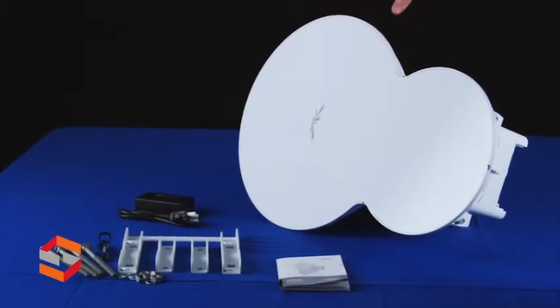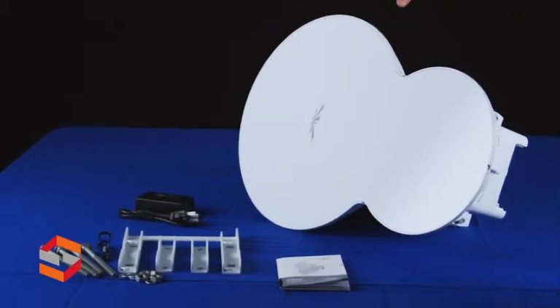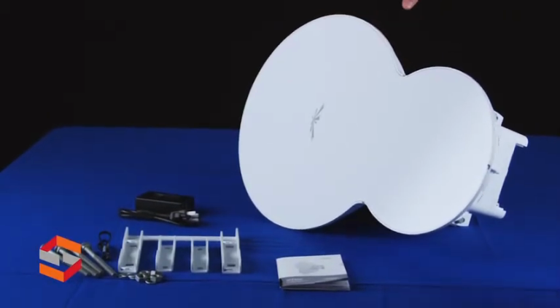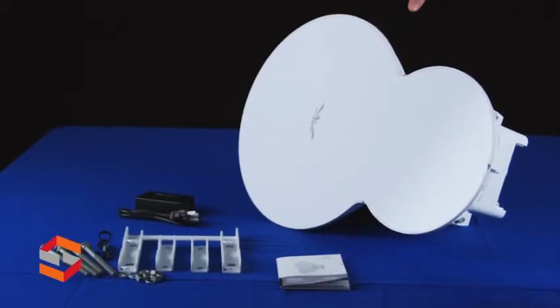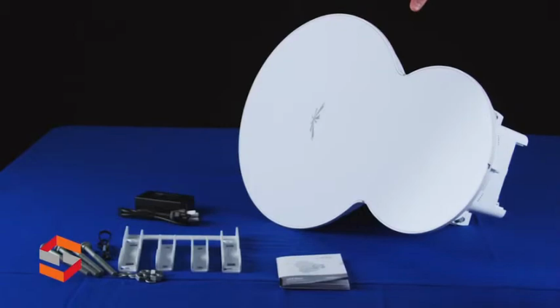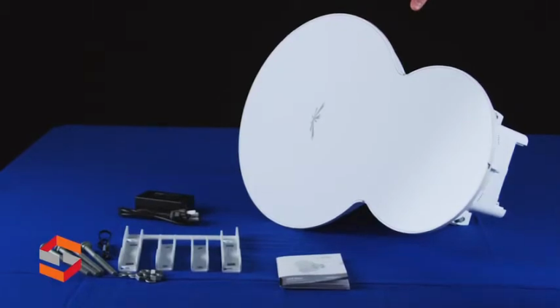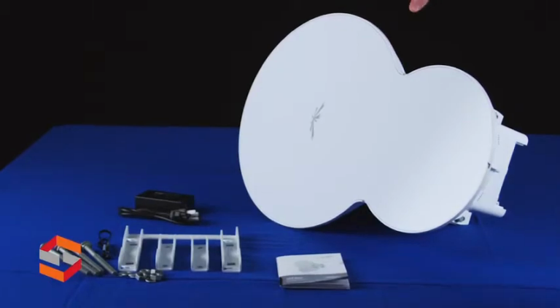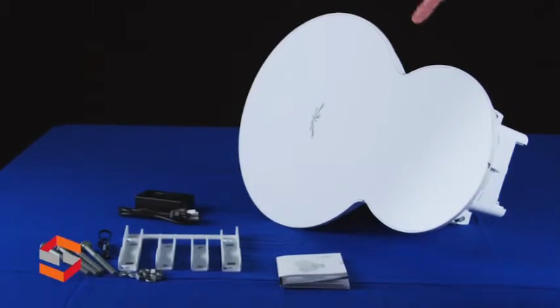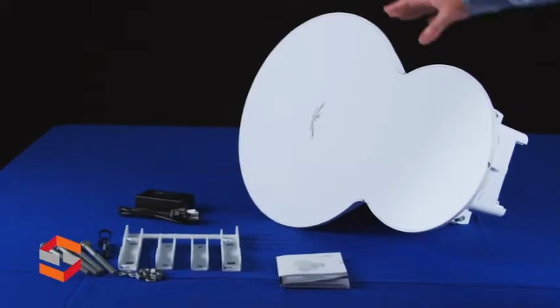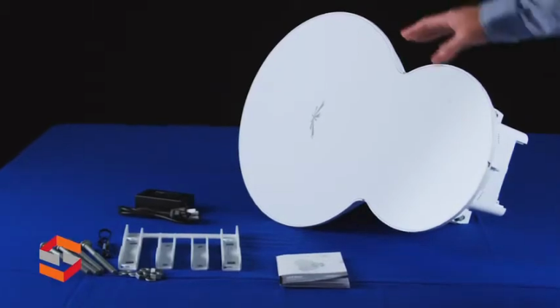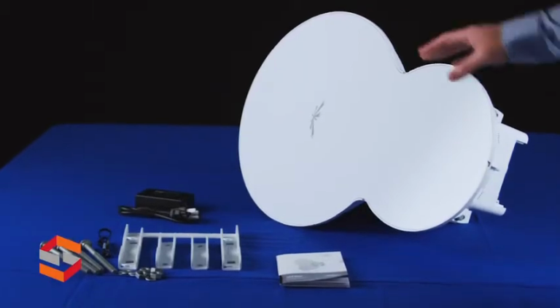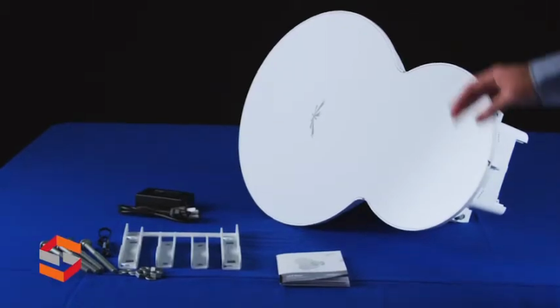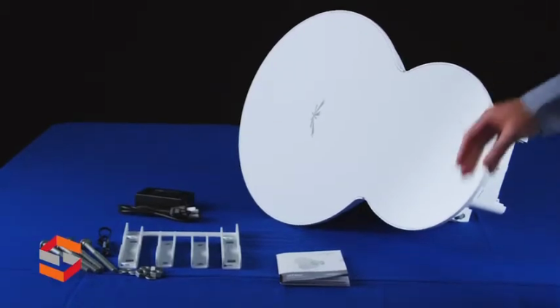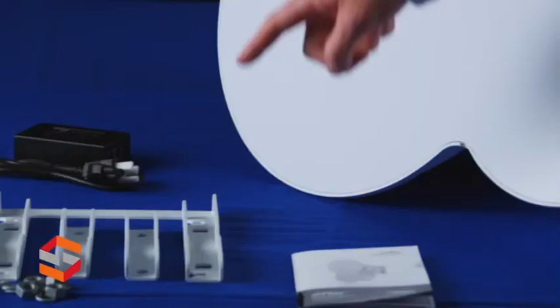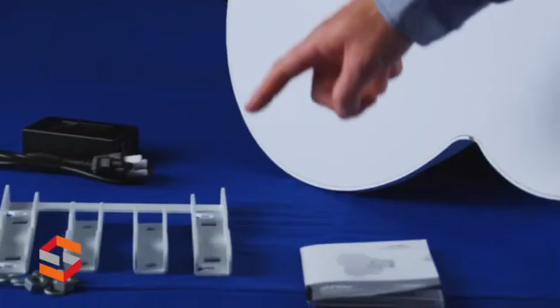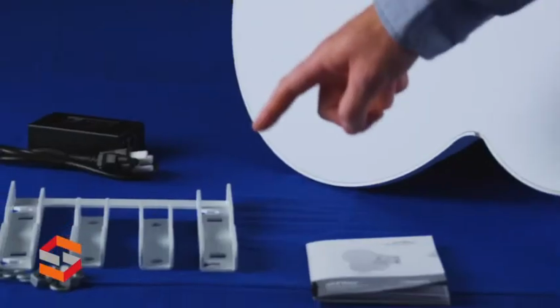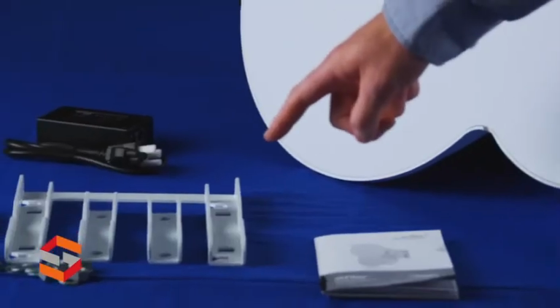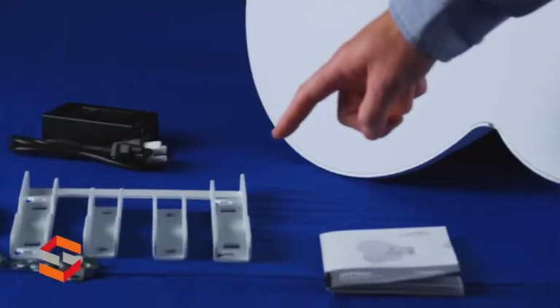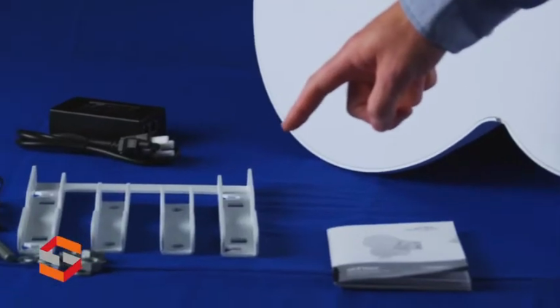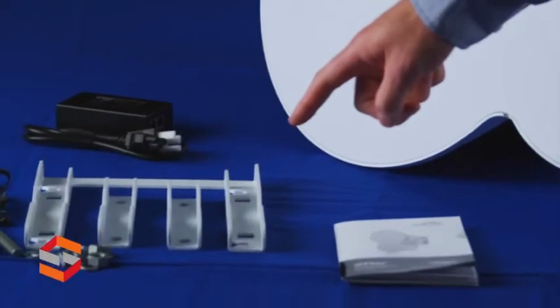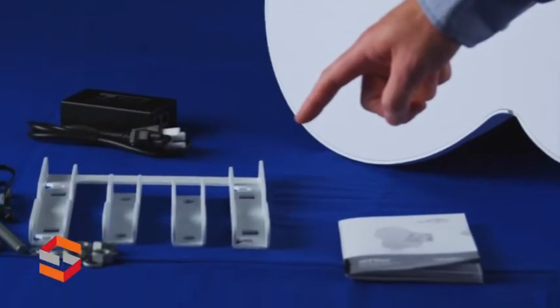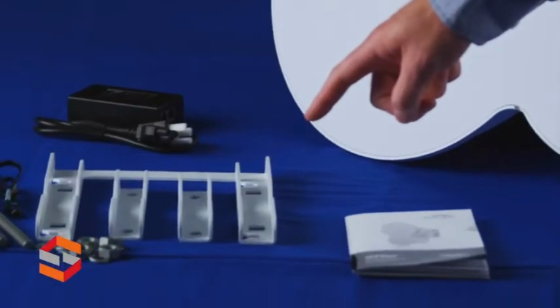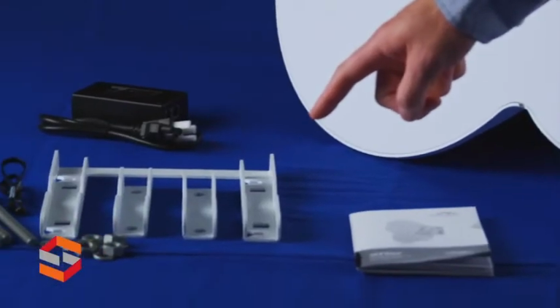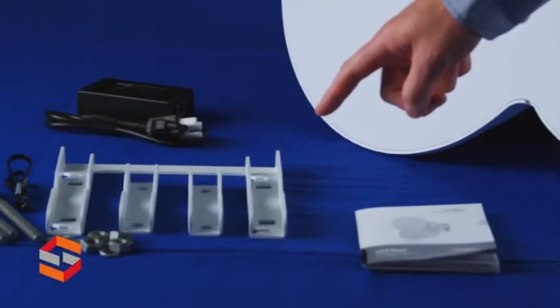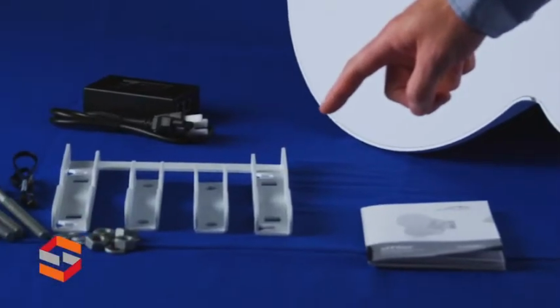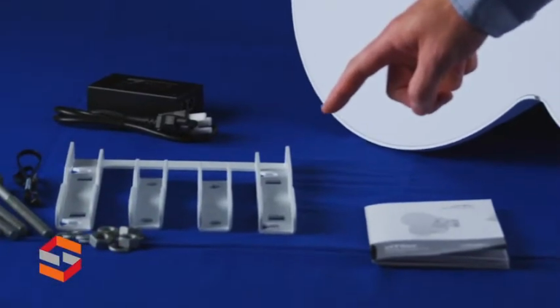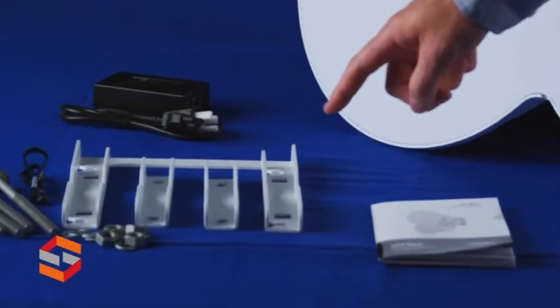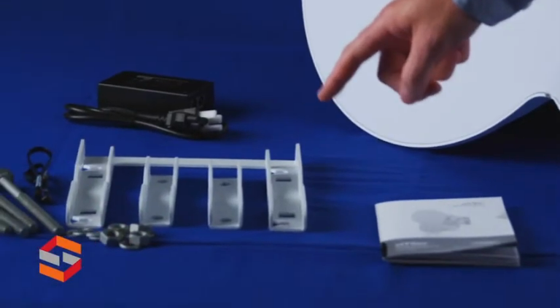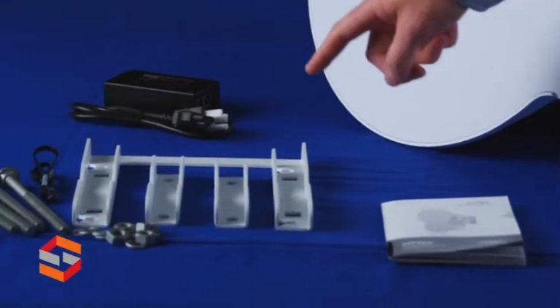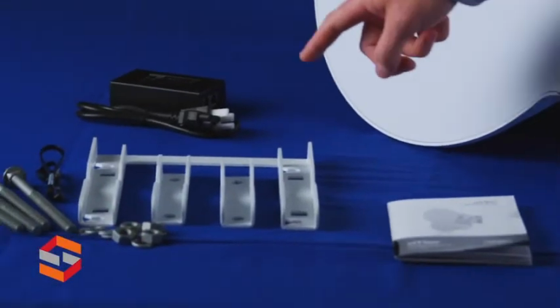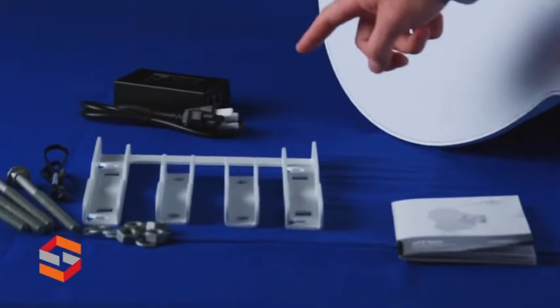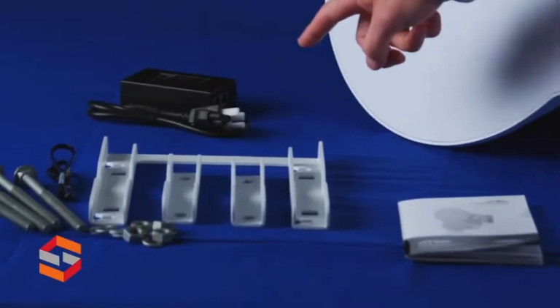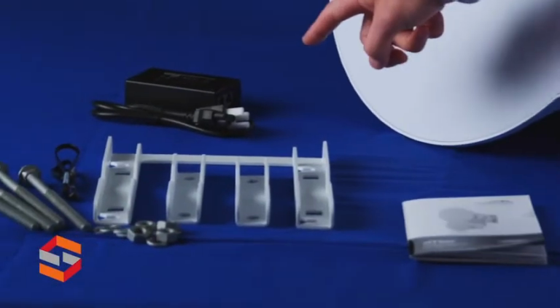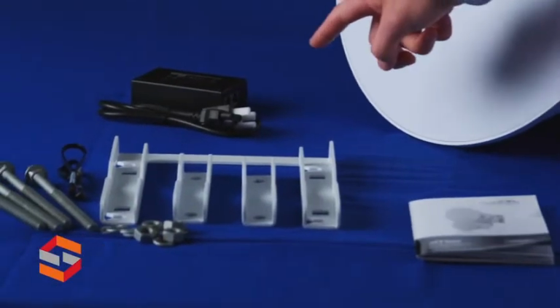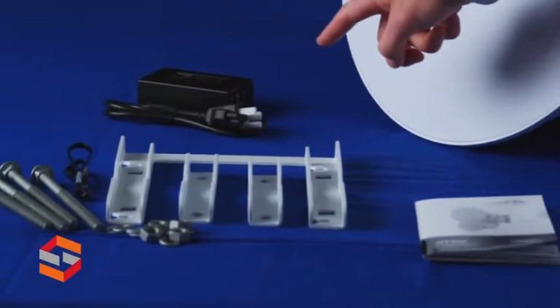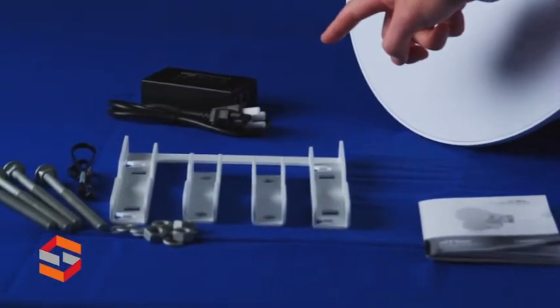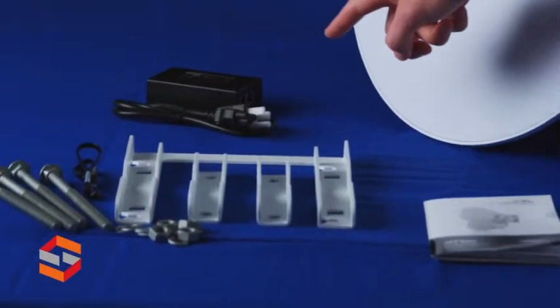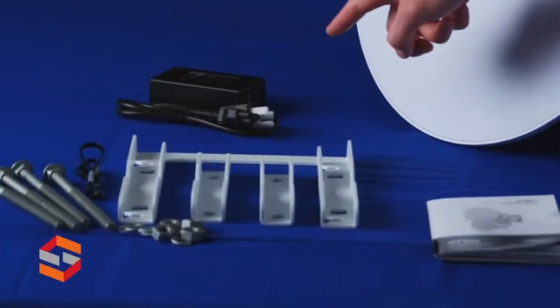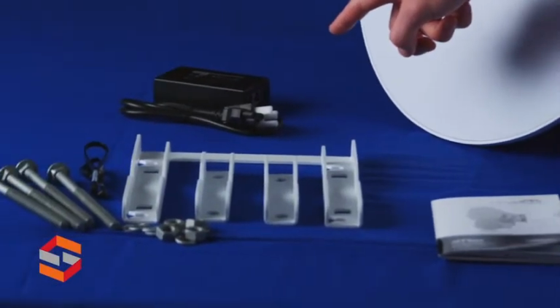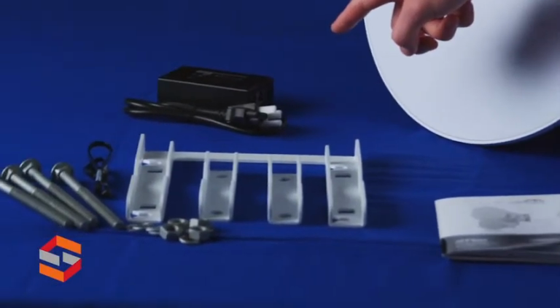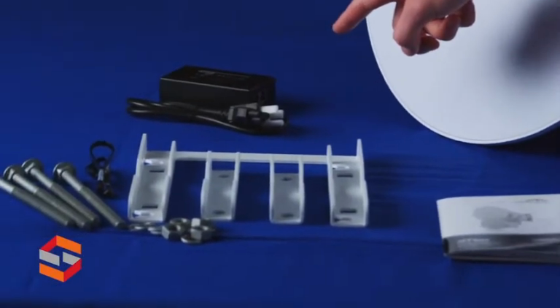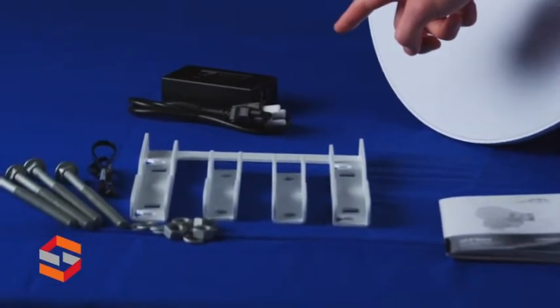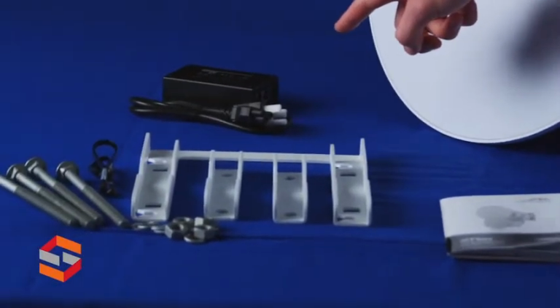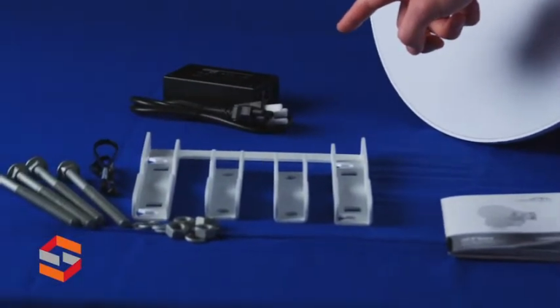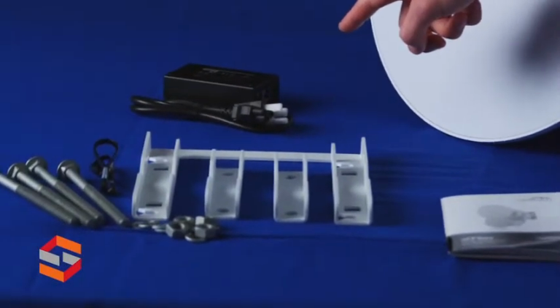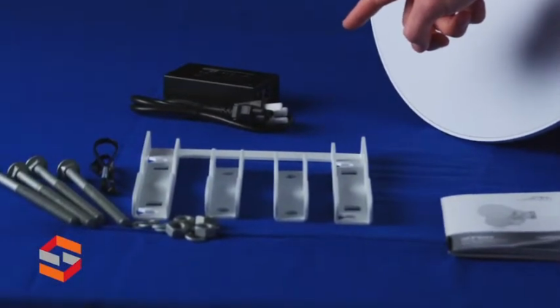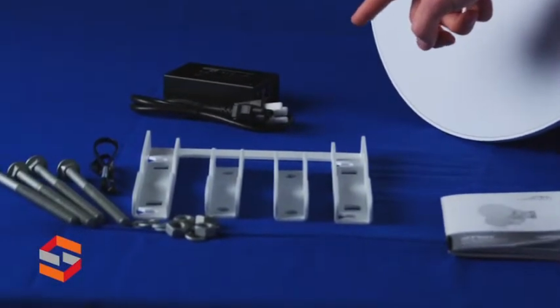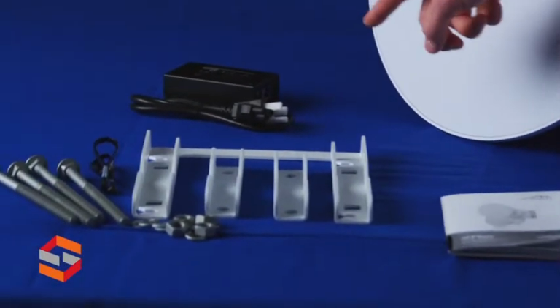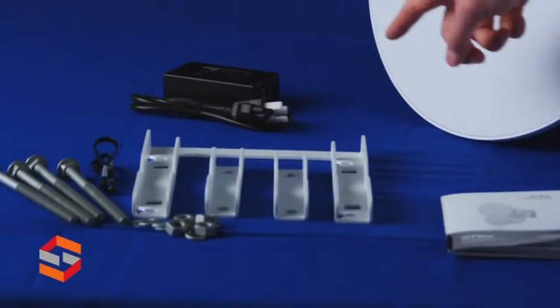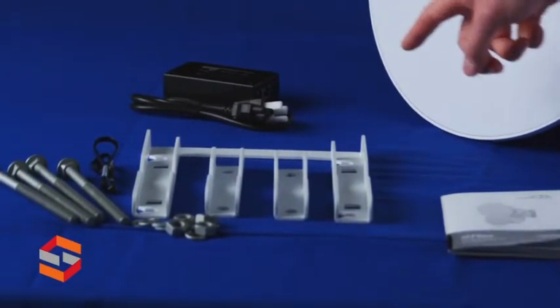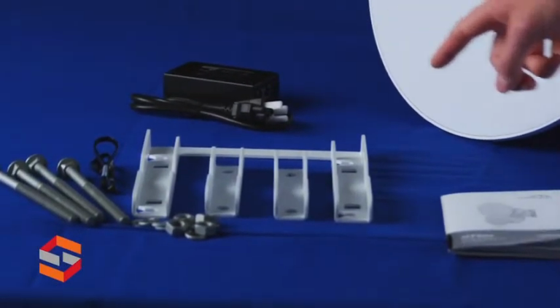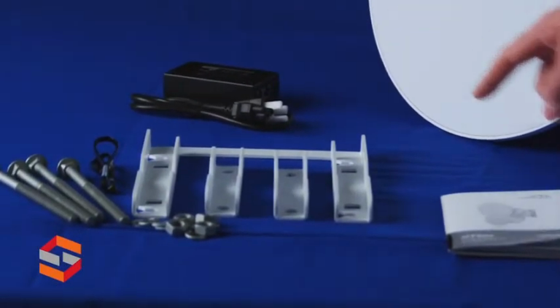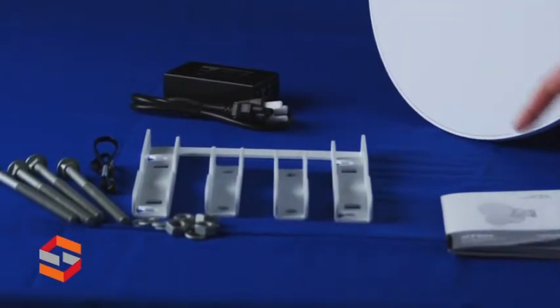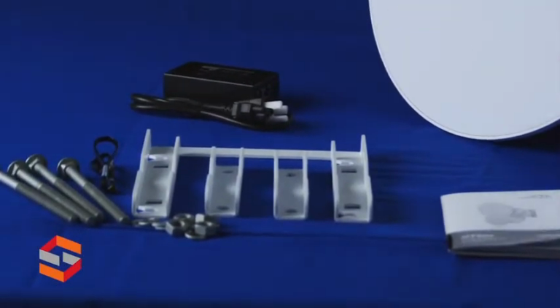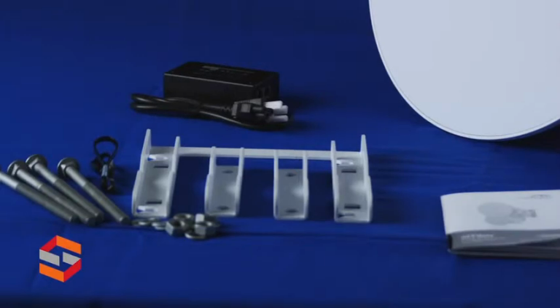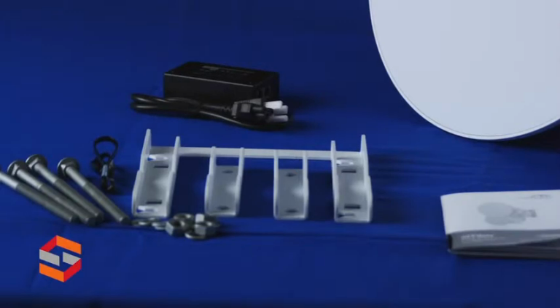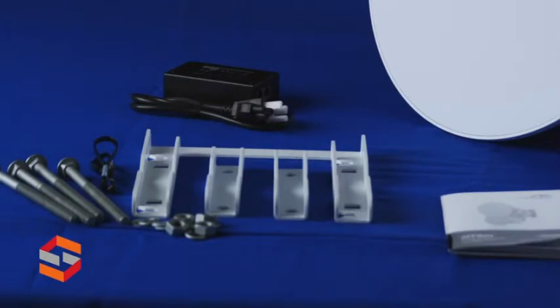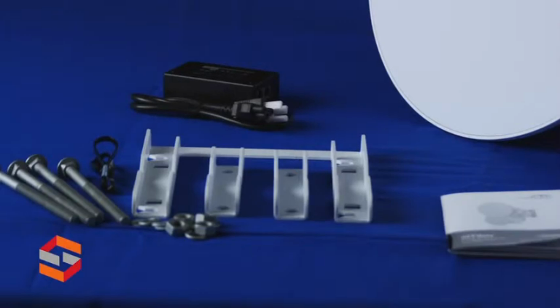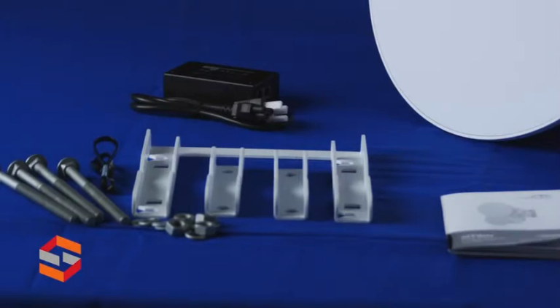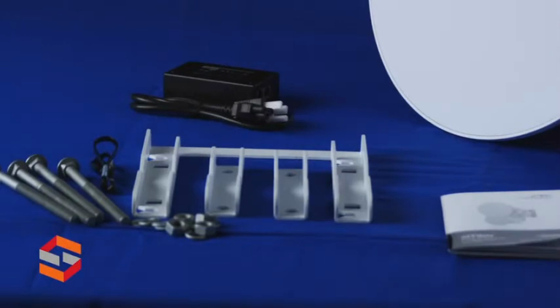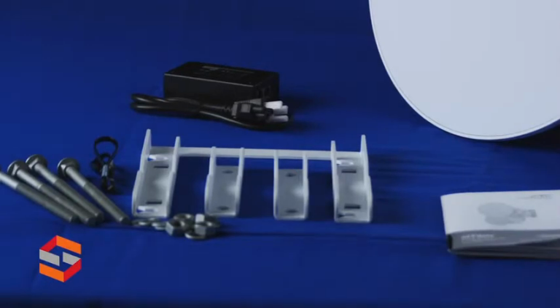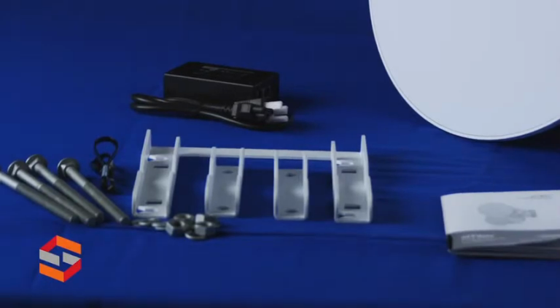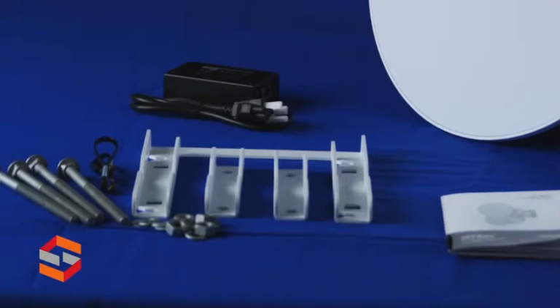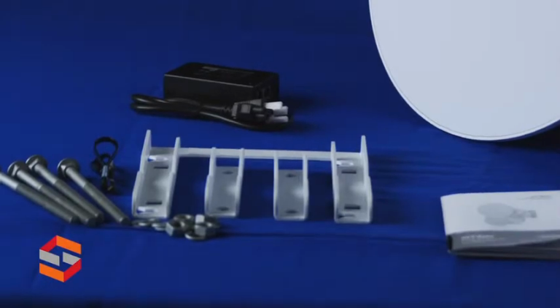Other things that come in the box: the mounting hardware, the power supply, and the quick start guide.